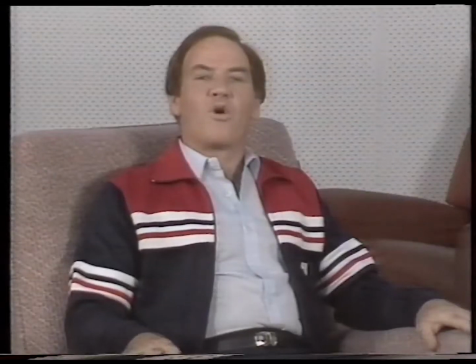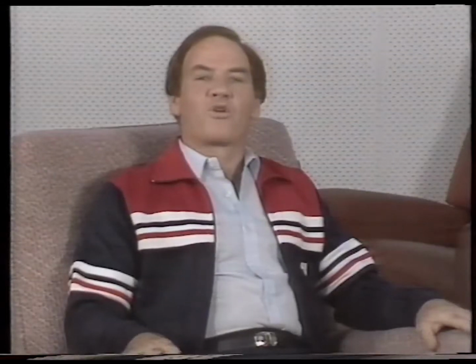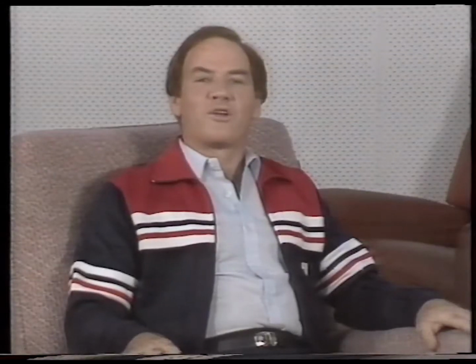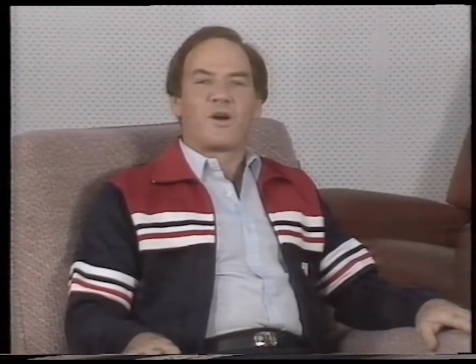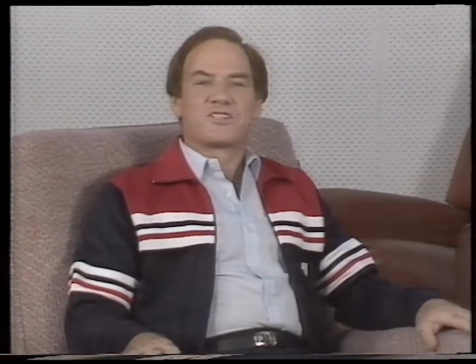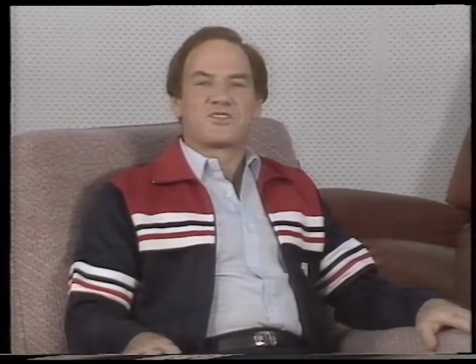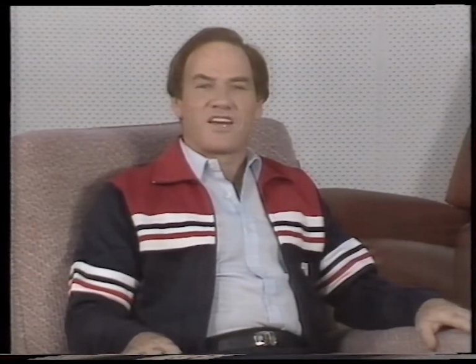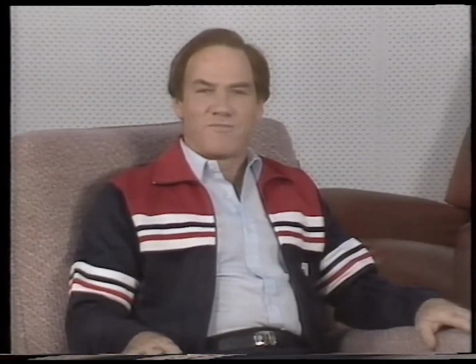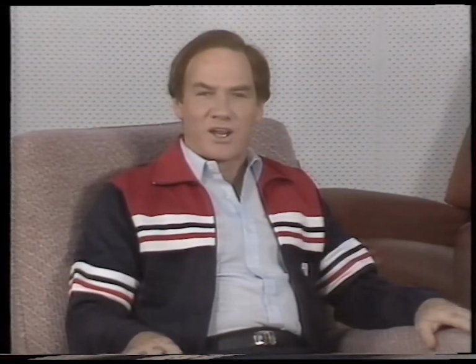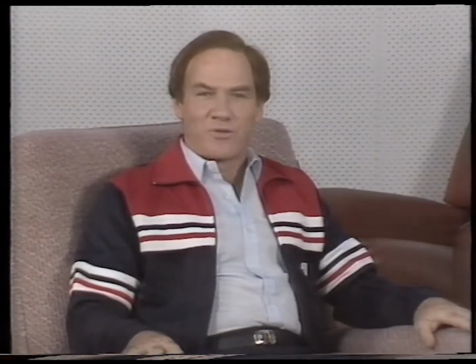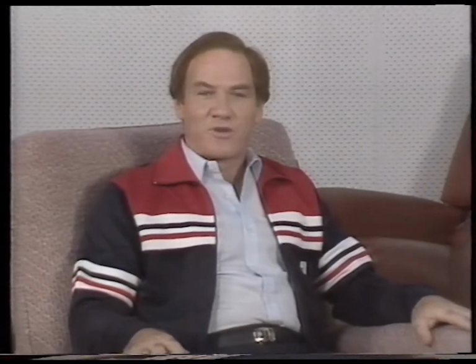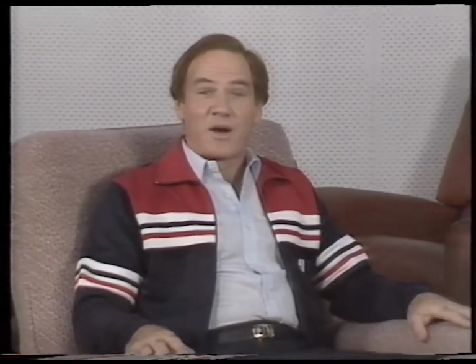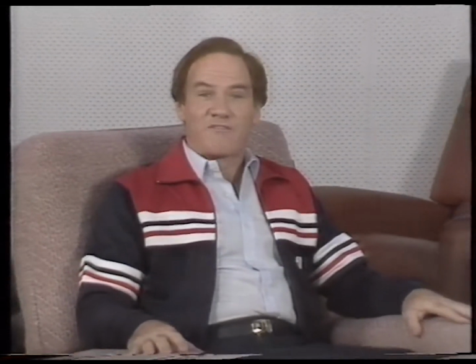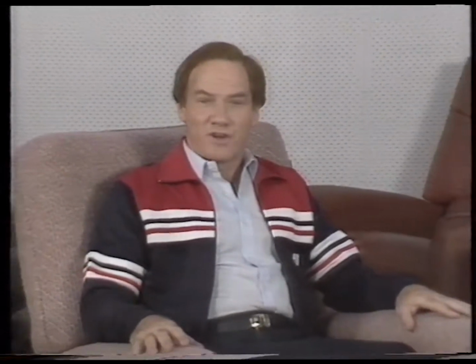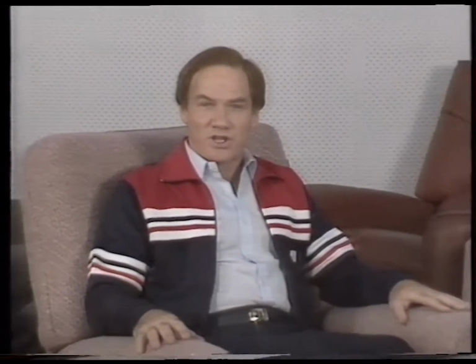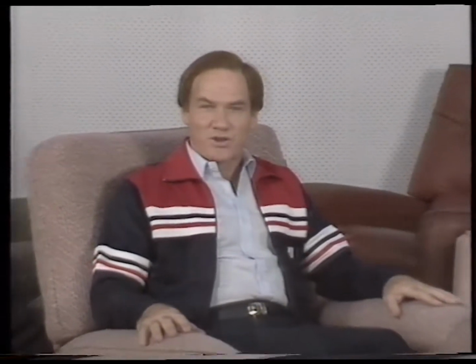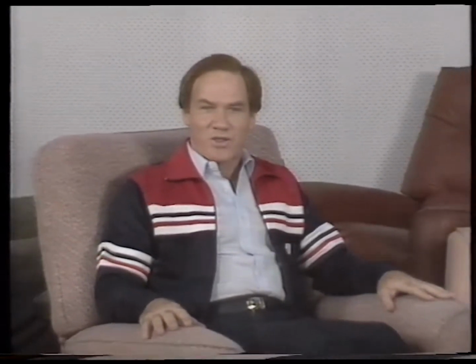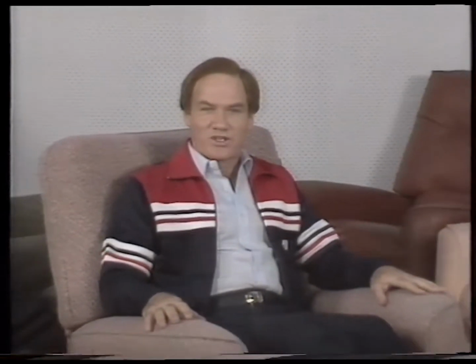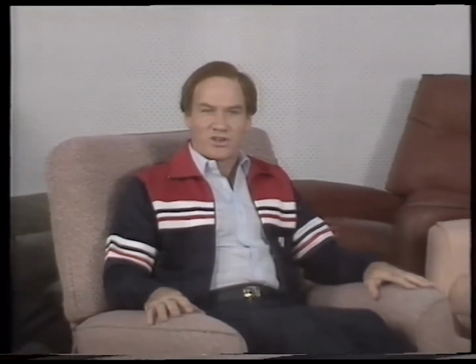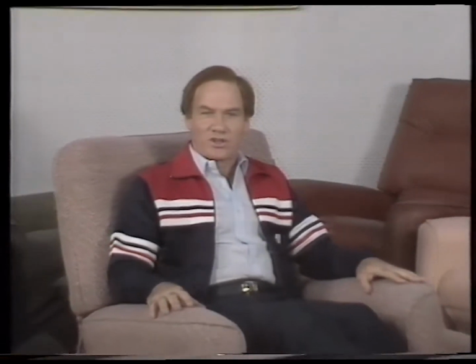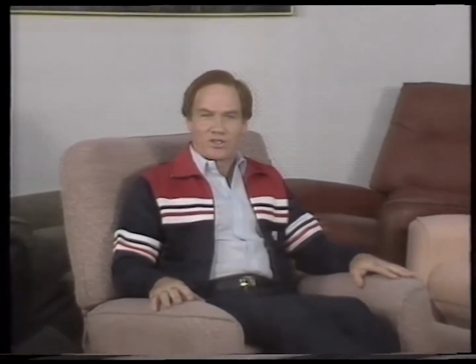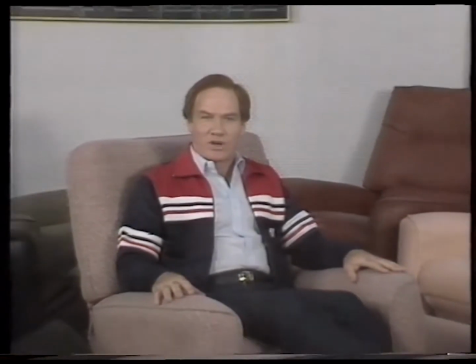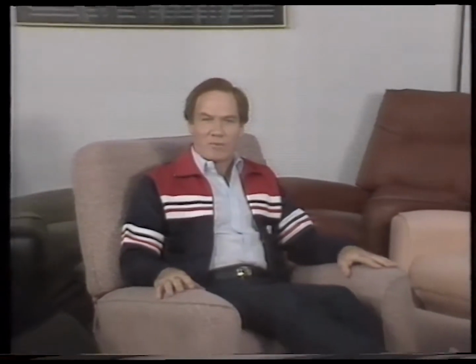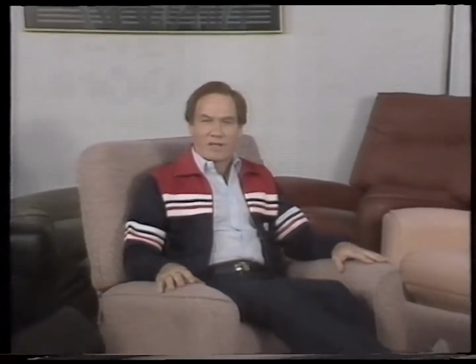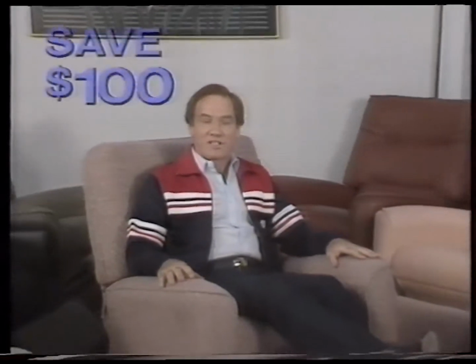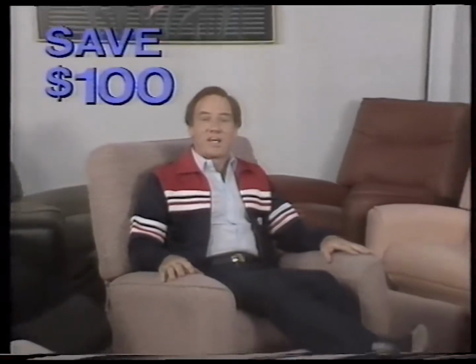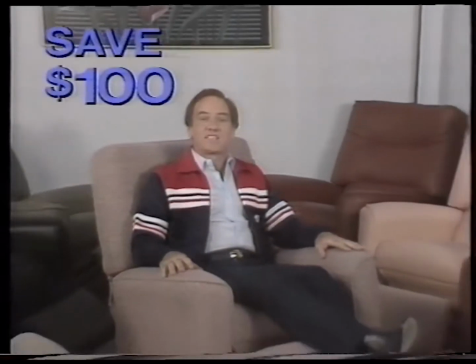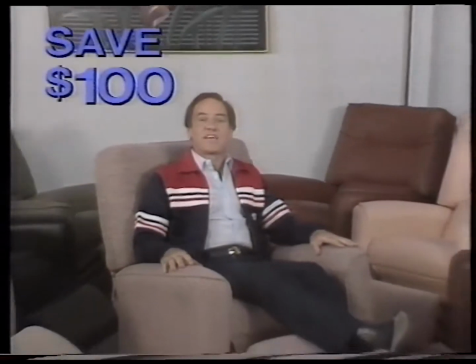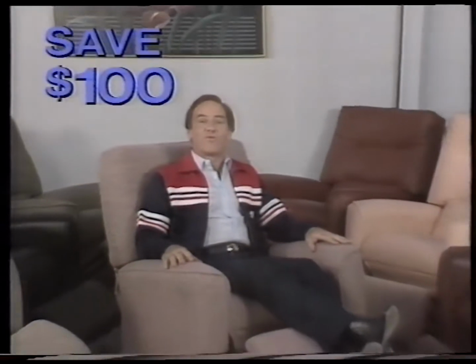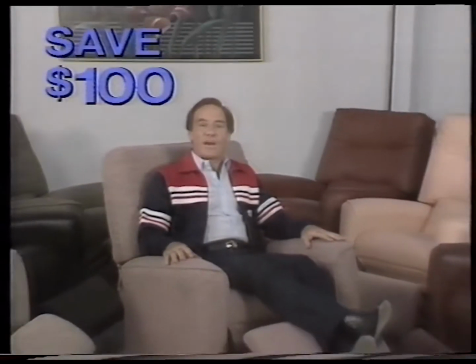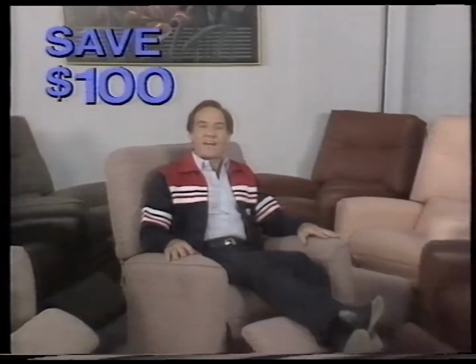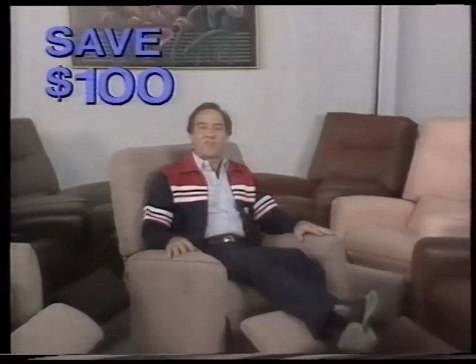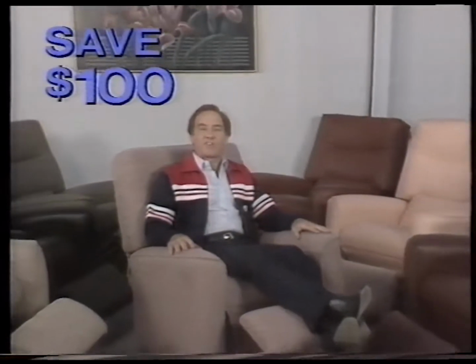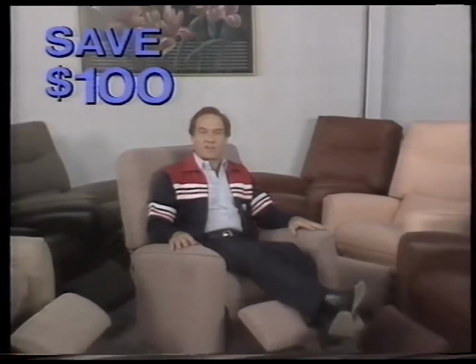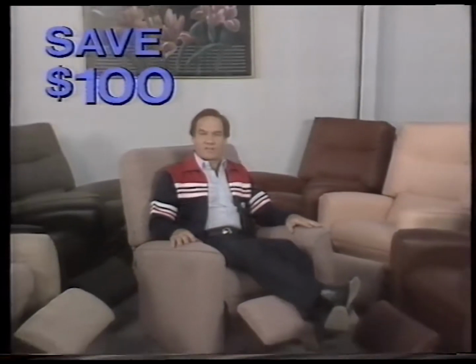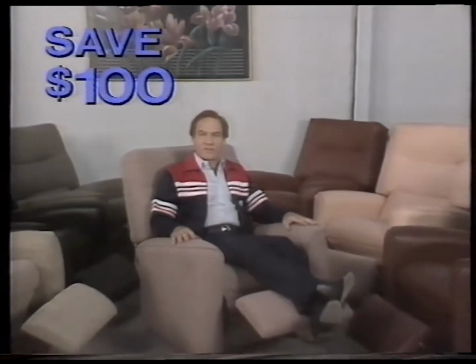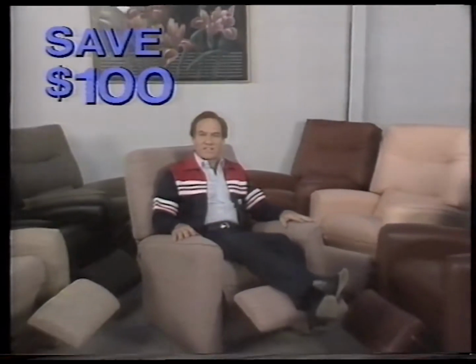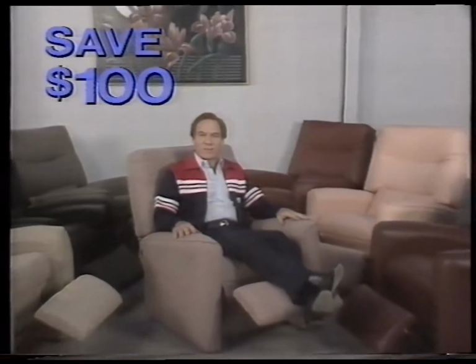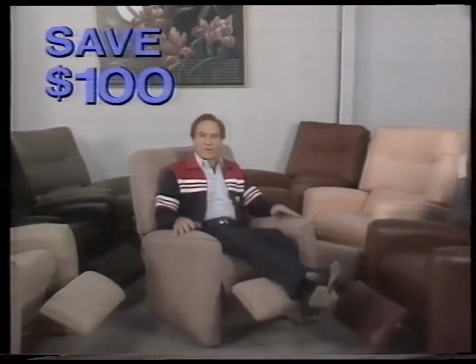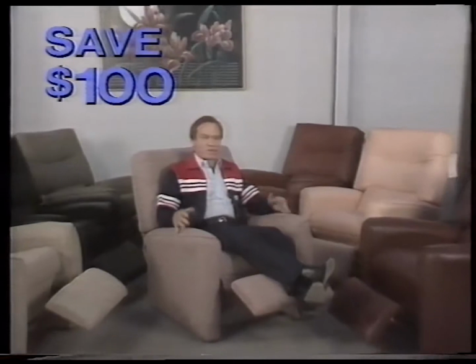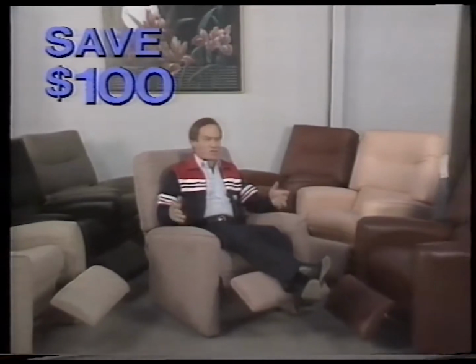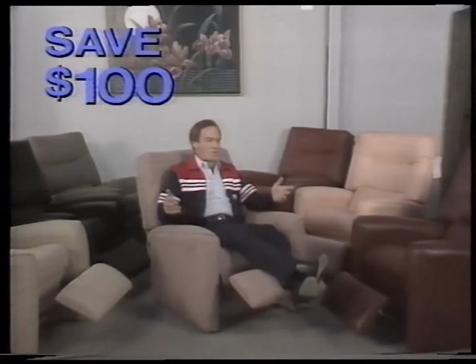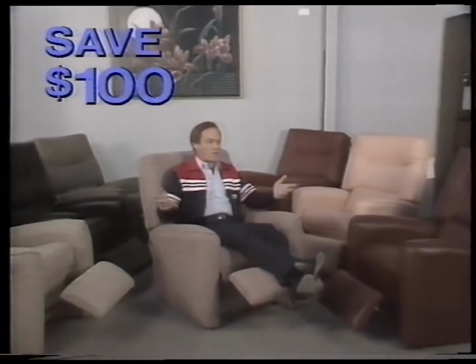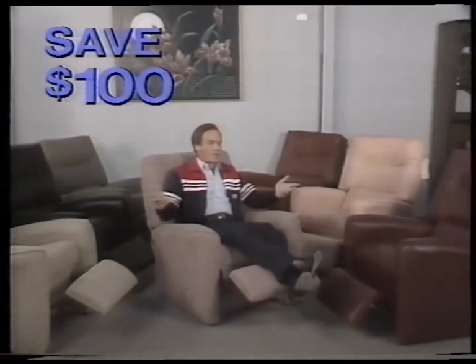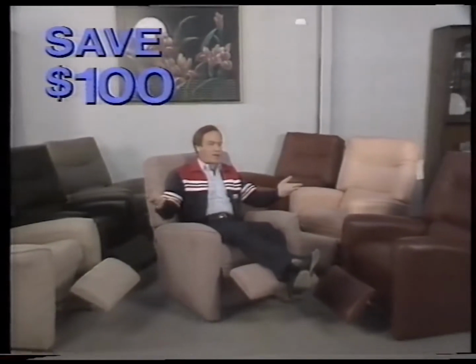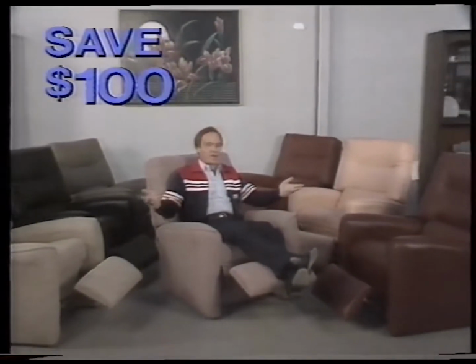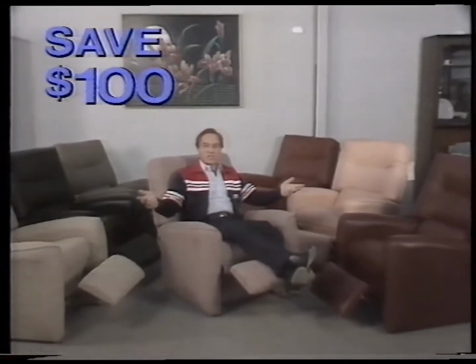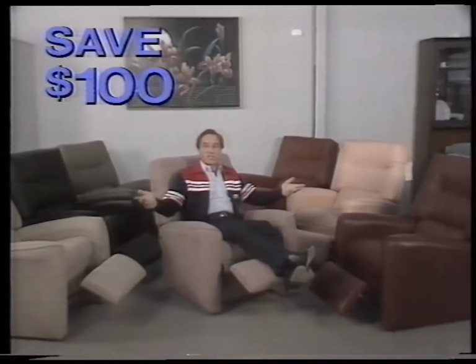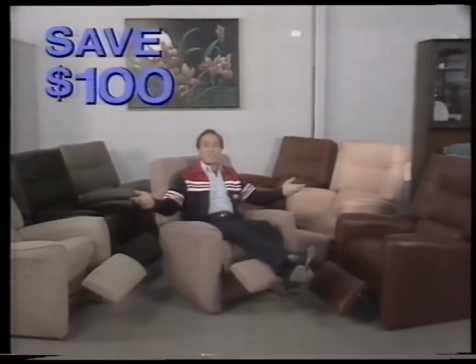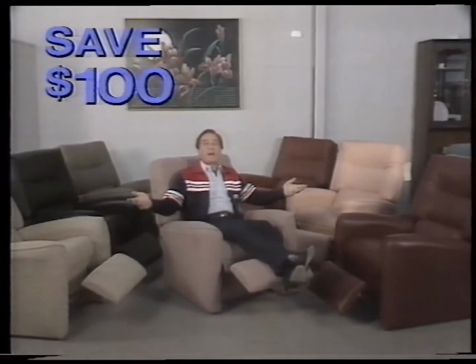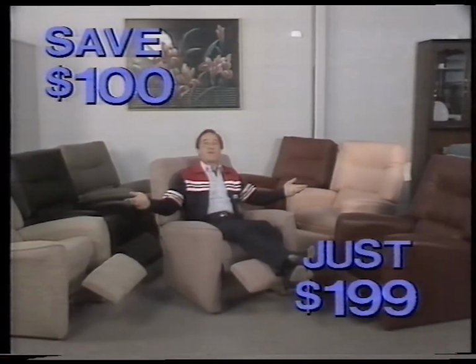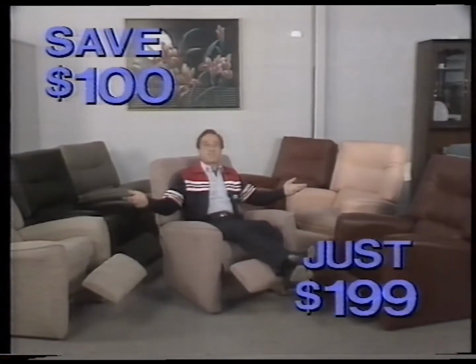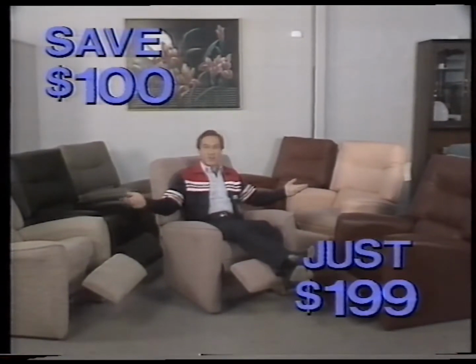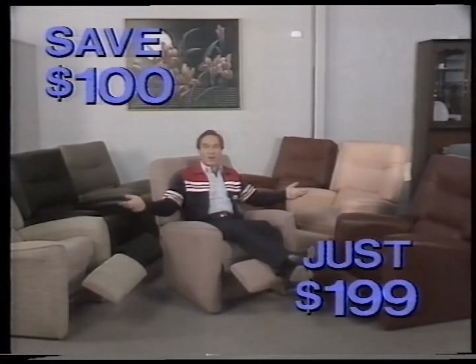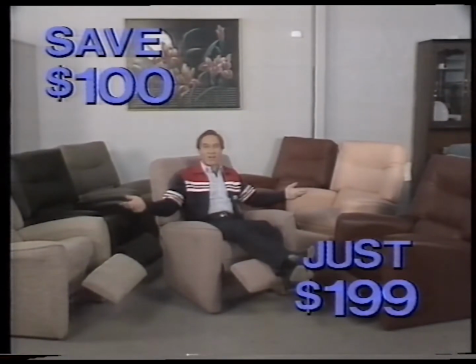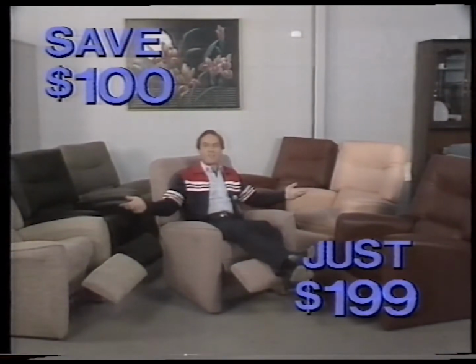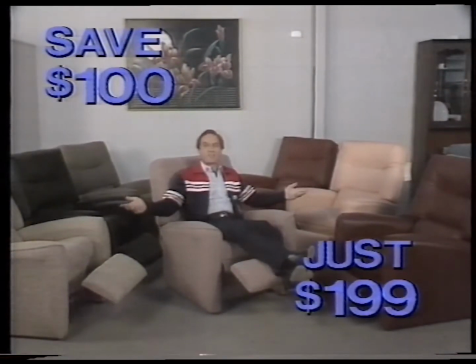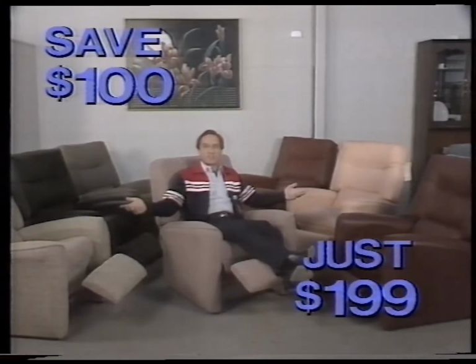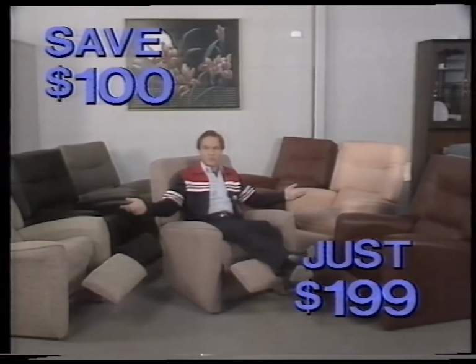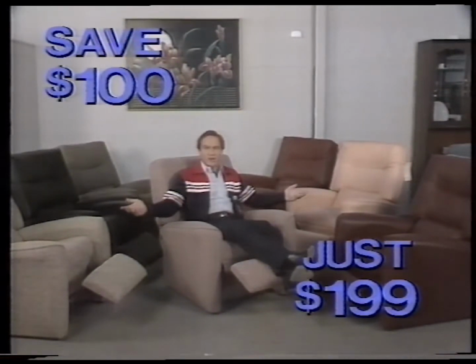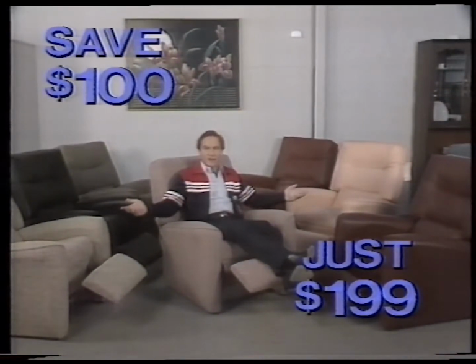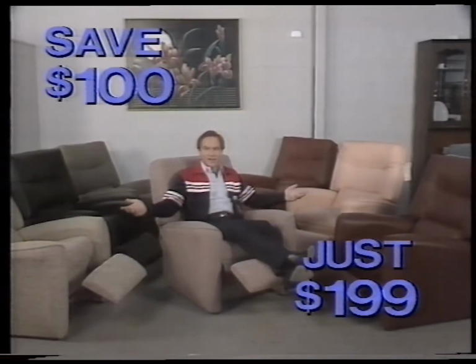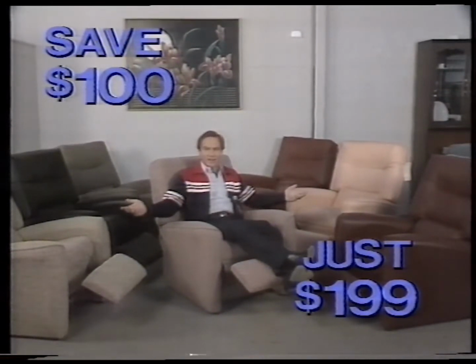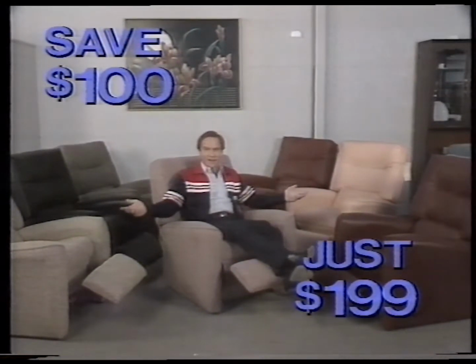More great ways to save money when you buy furniture at the John Cootes Complex. Save $100, for example, on these super recliner chairs, now in stock, for just $1.99.